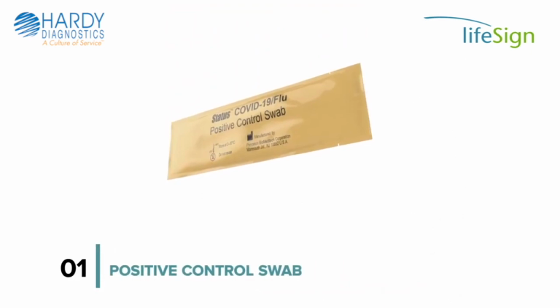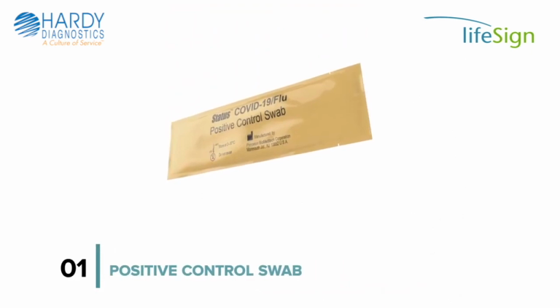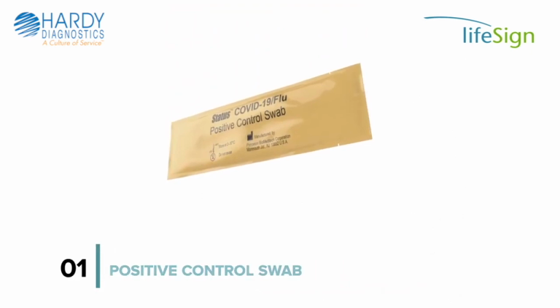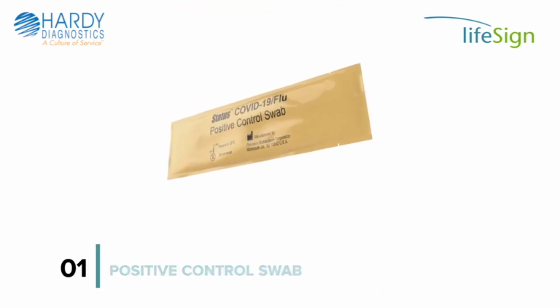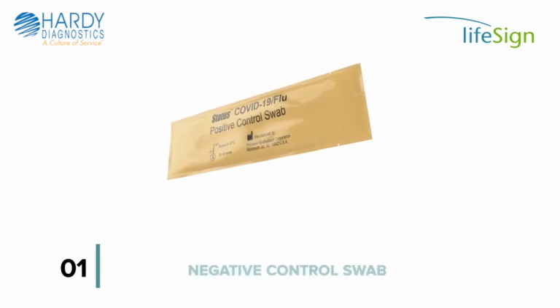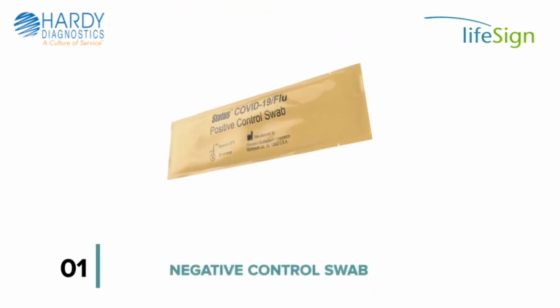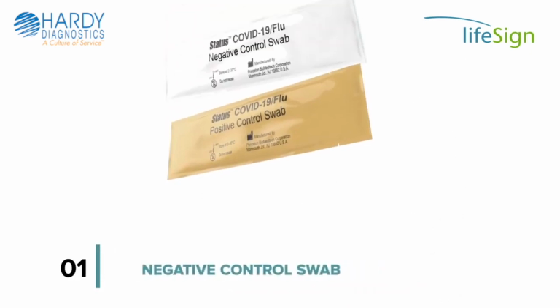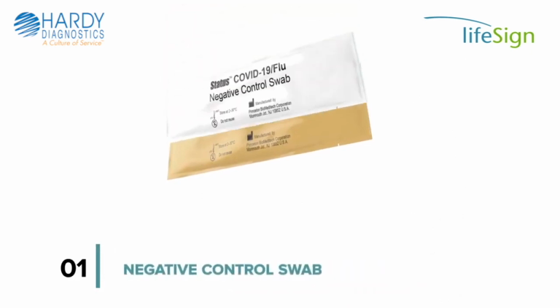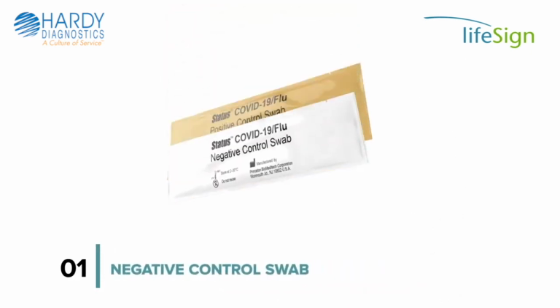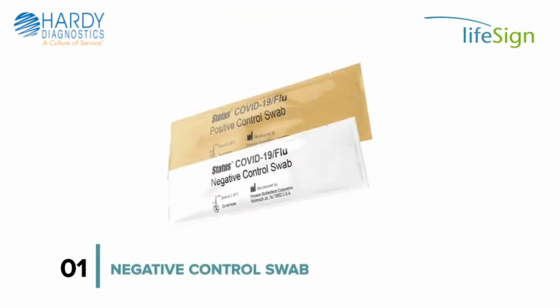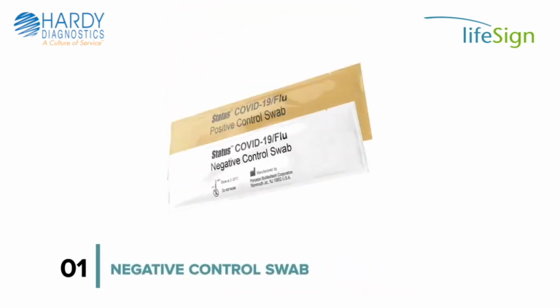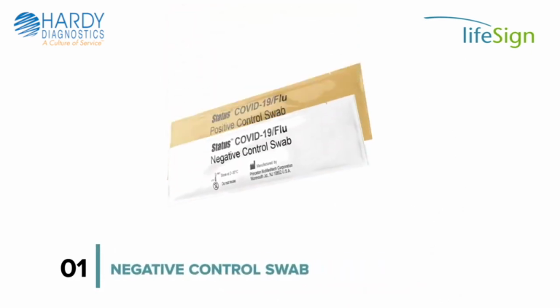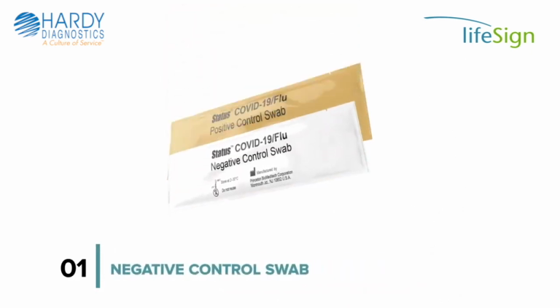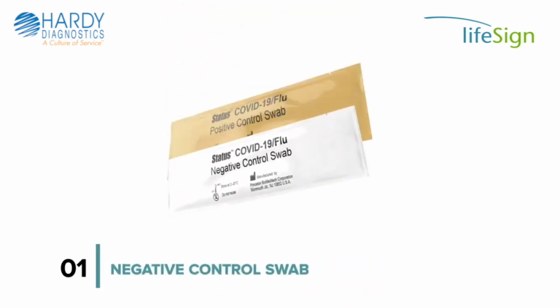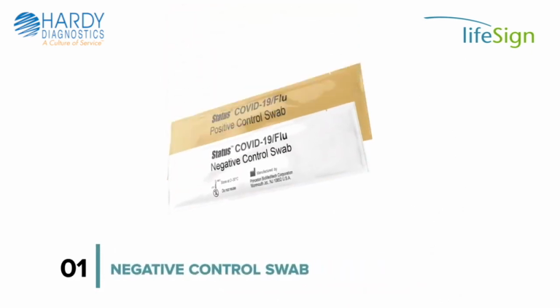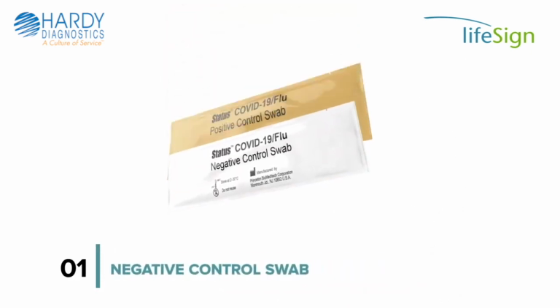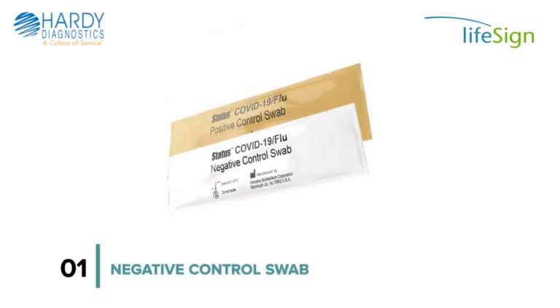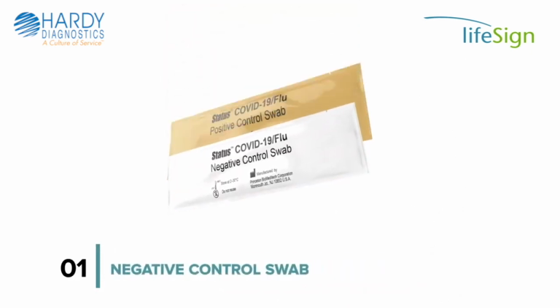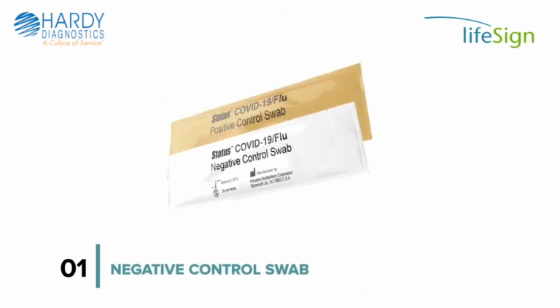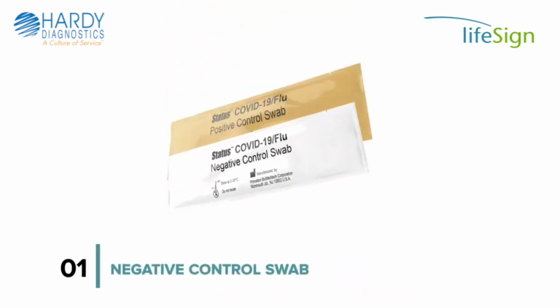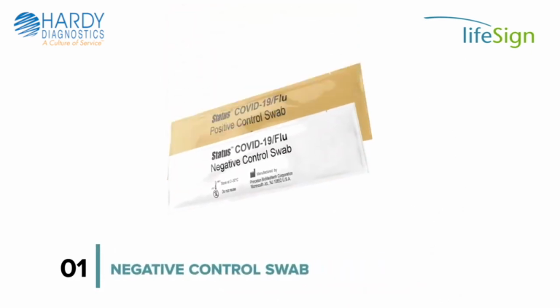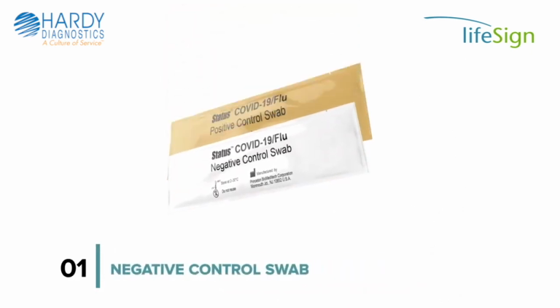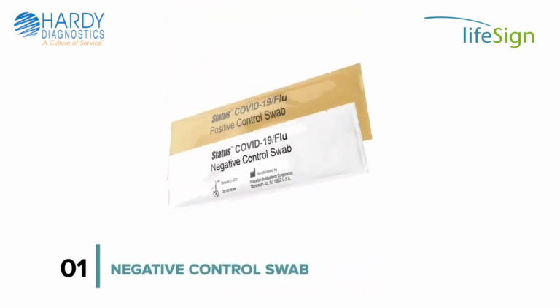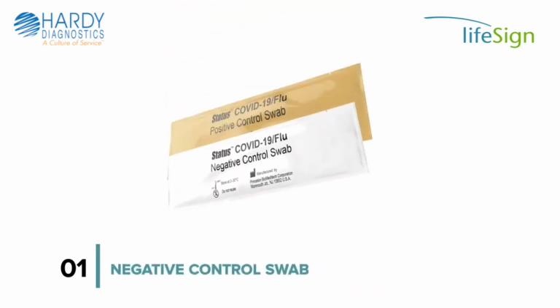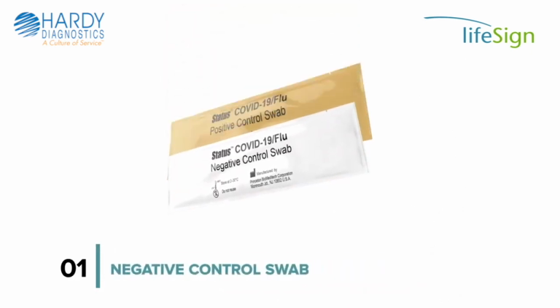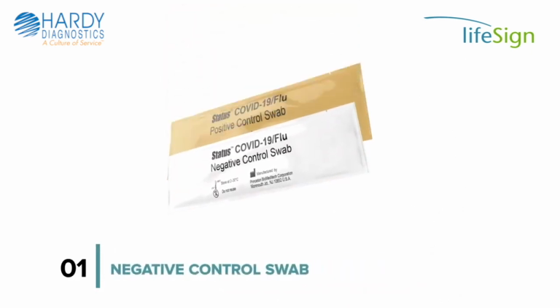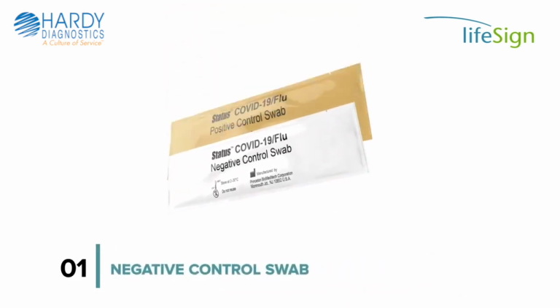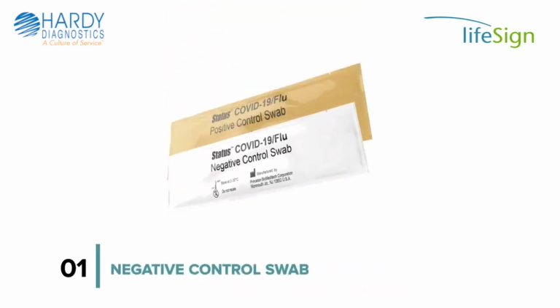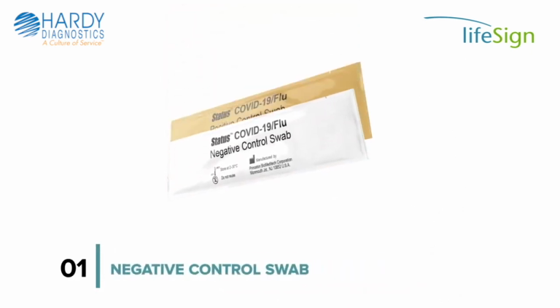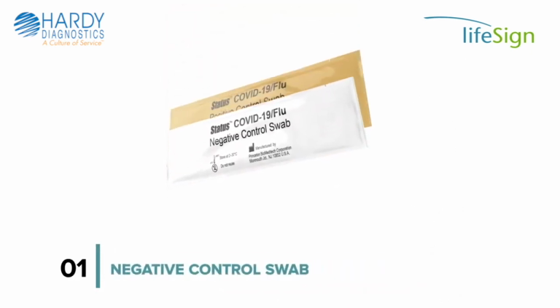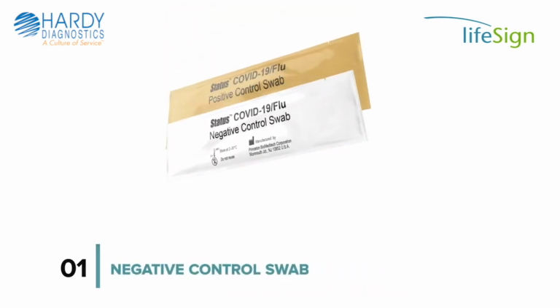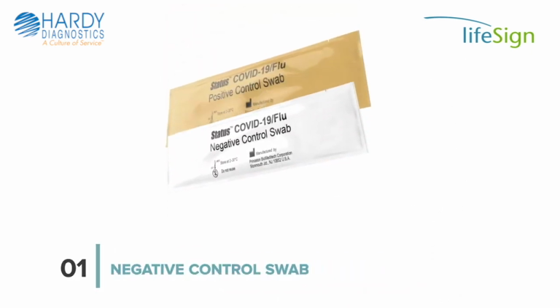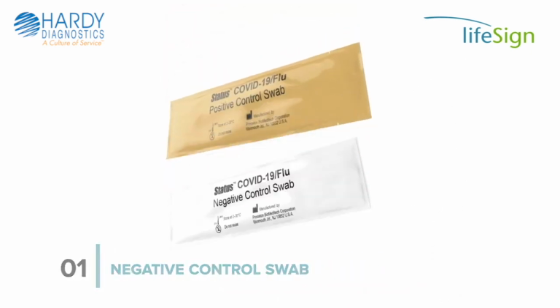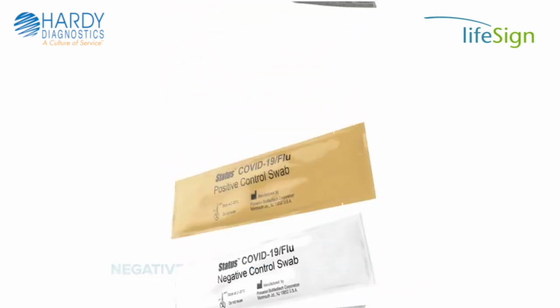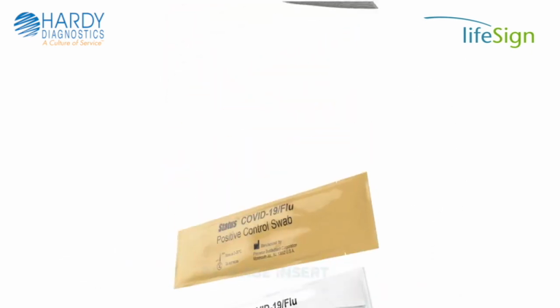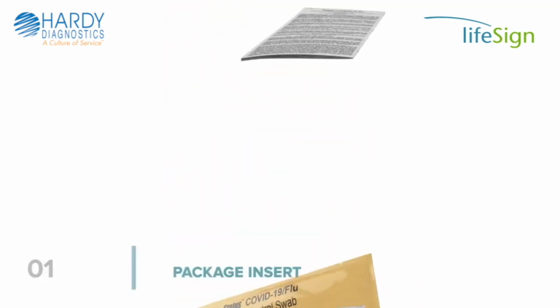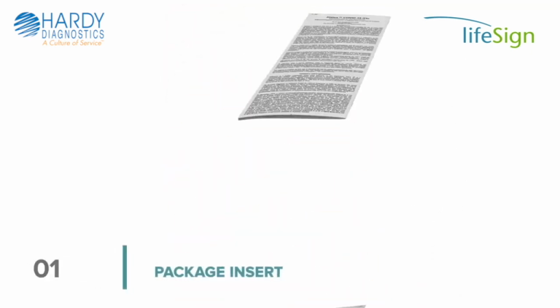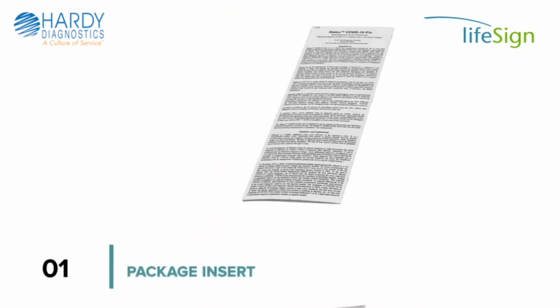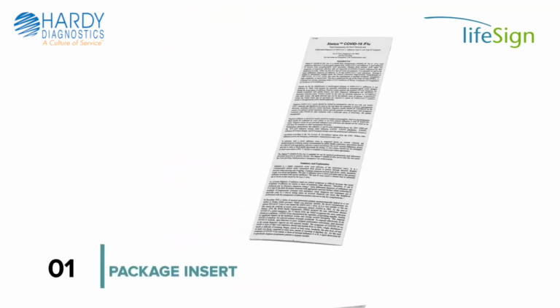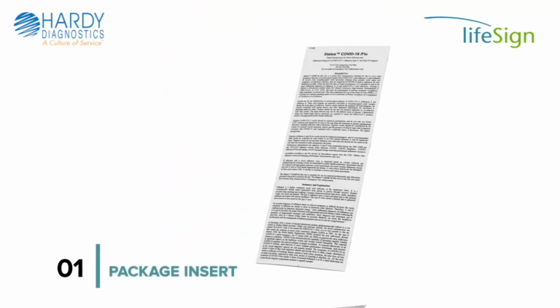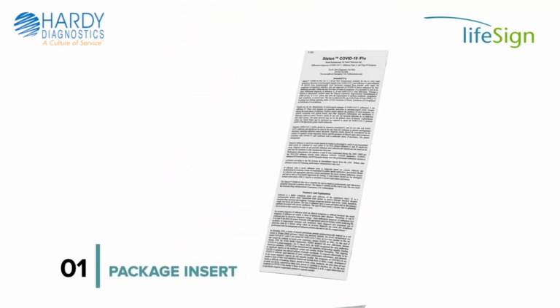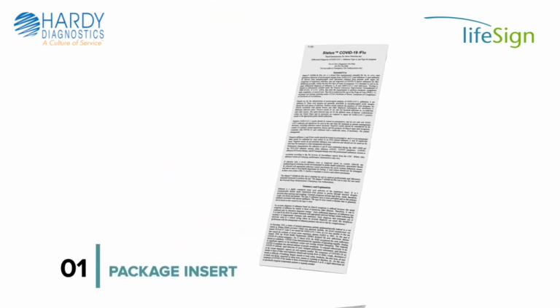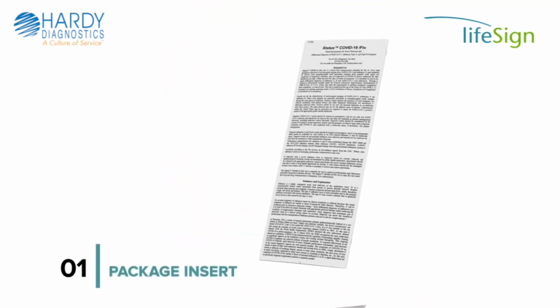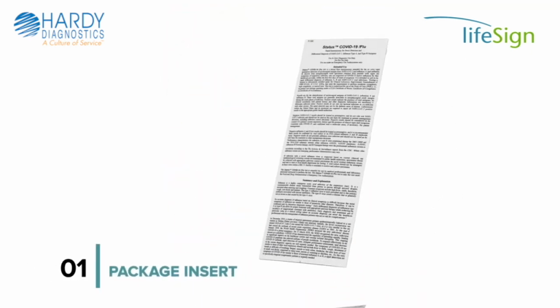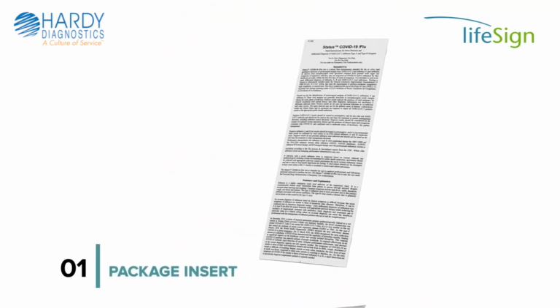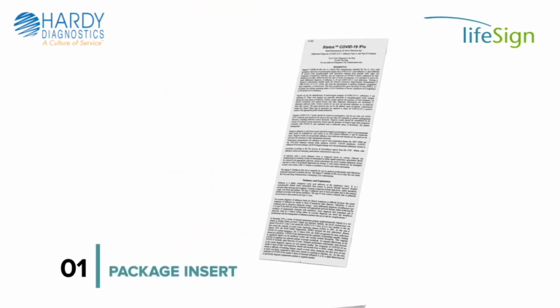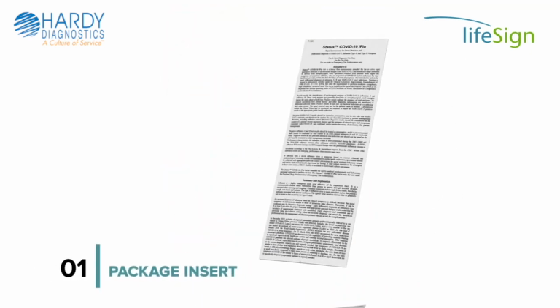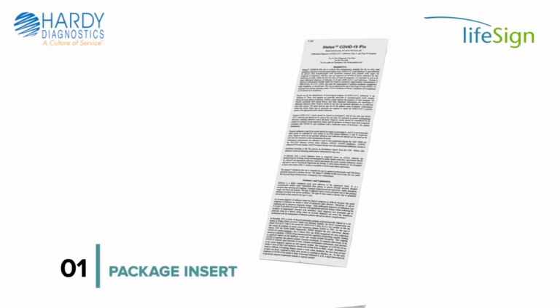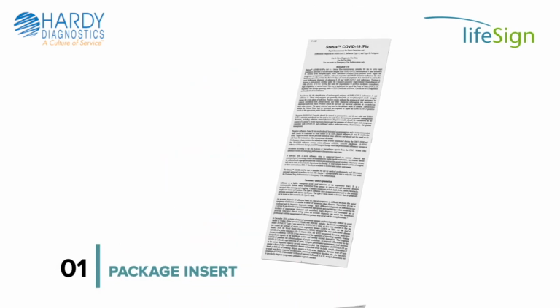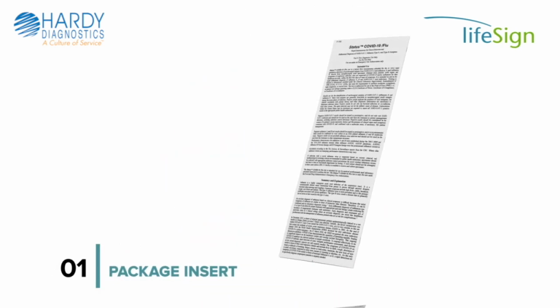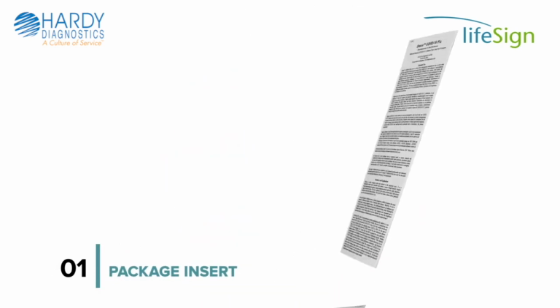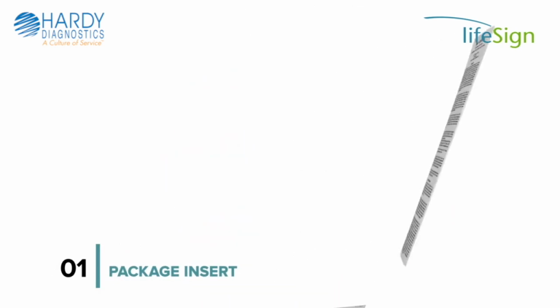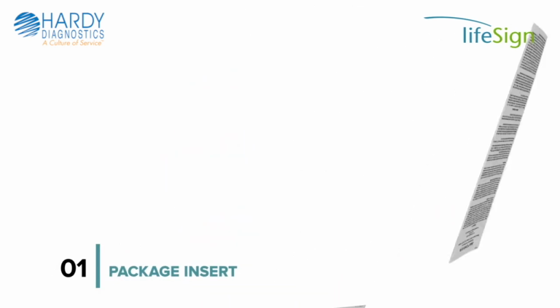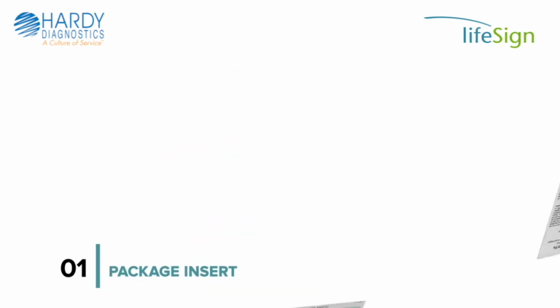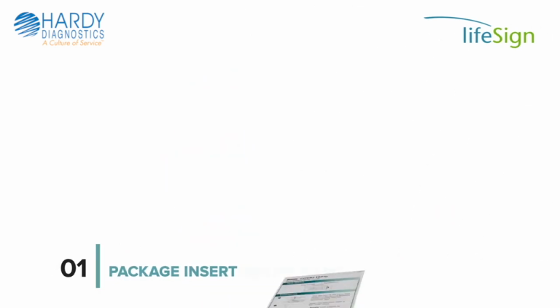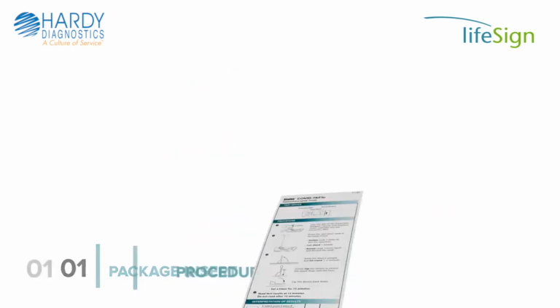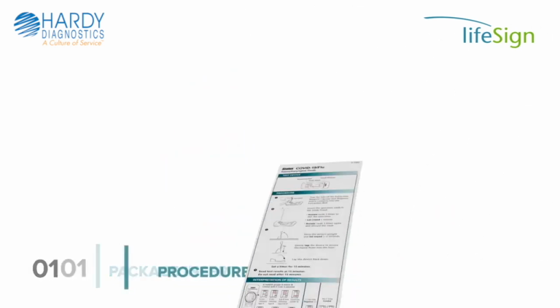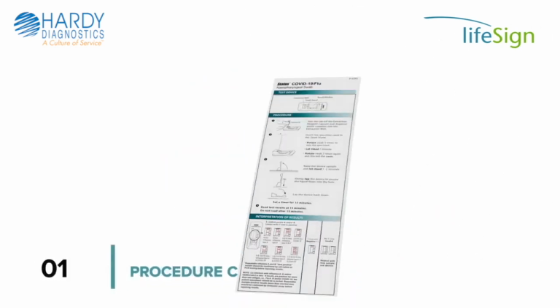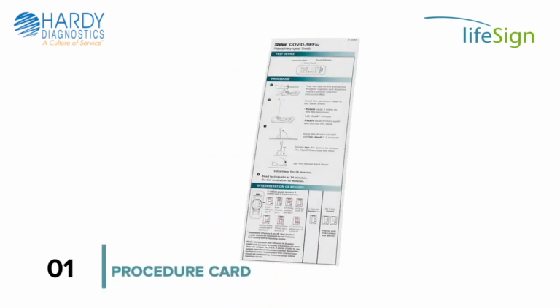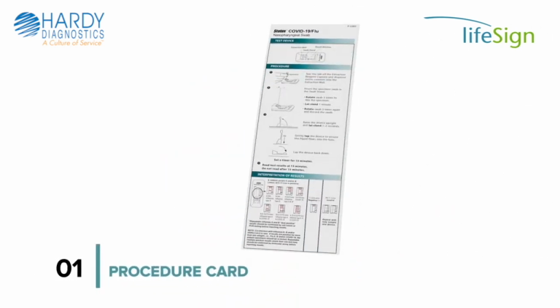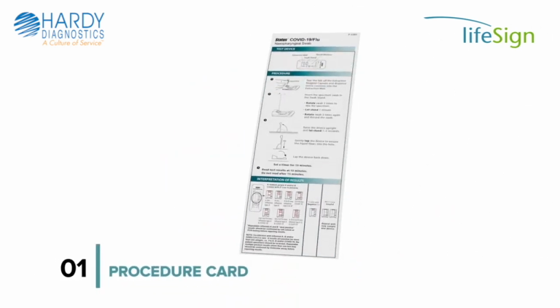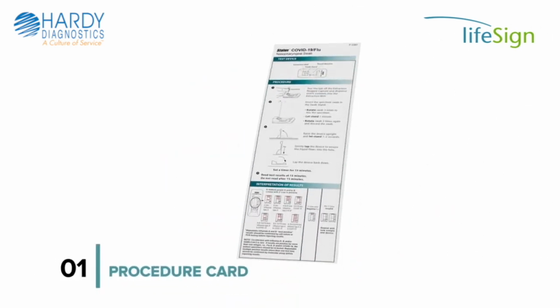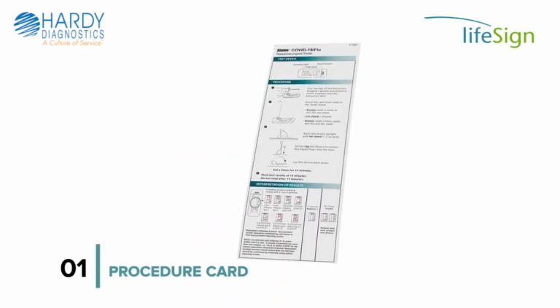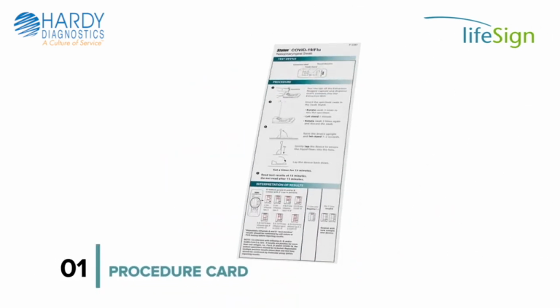Also included are 1 Positive Control Swab, 1 Negative Control Swab, 1 Package Insert, and 1 Procedure Card.